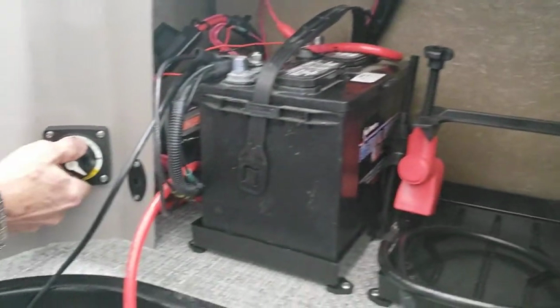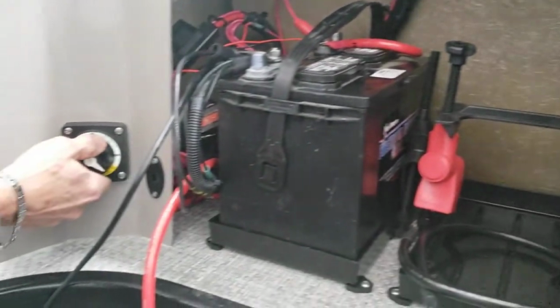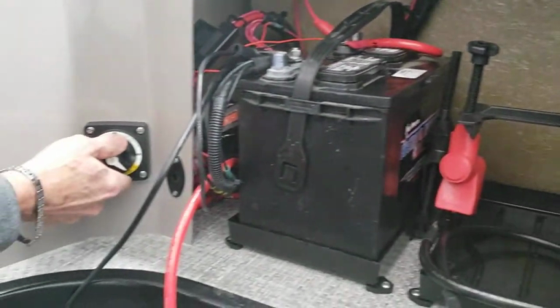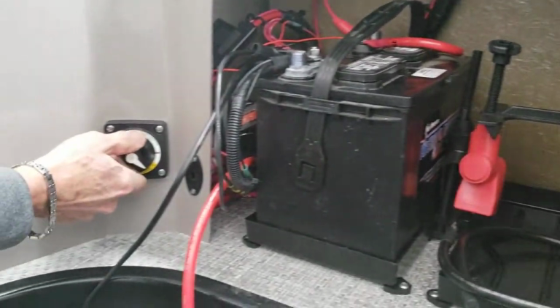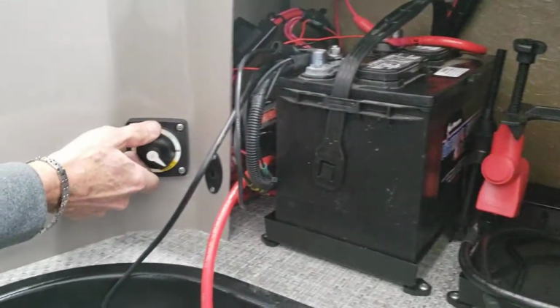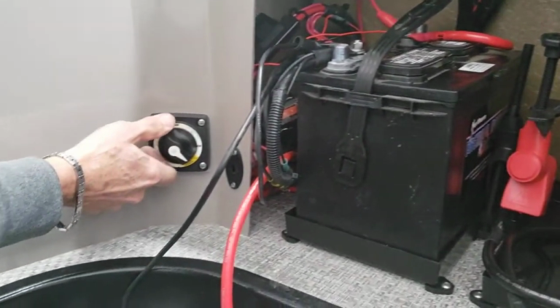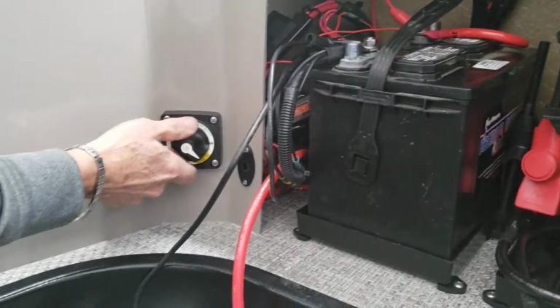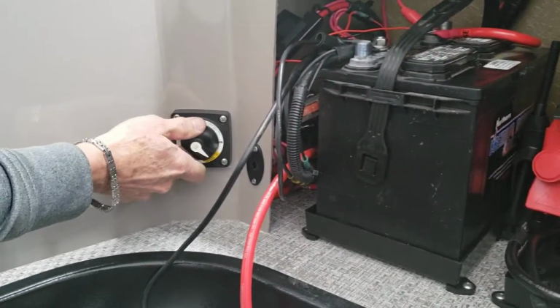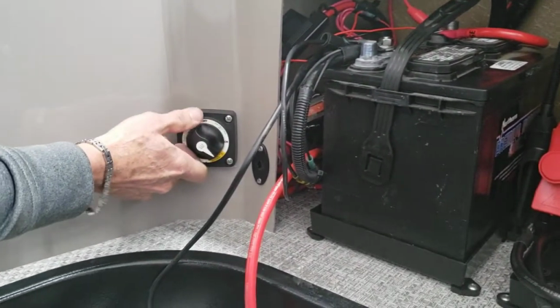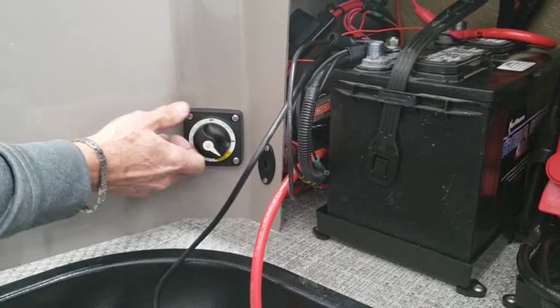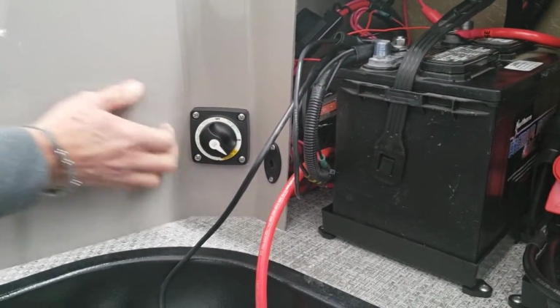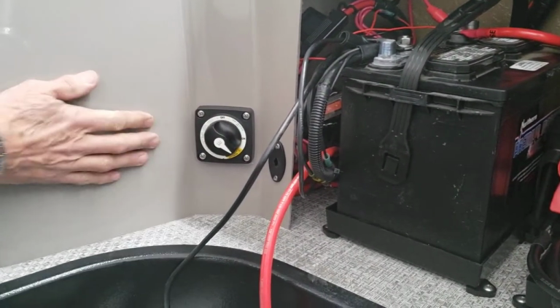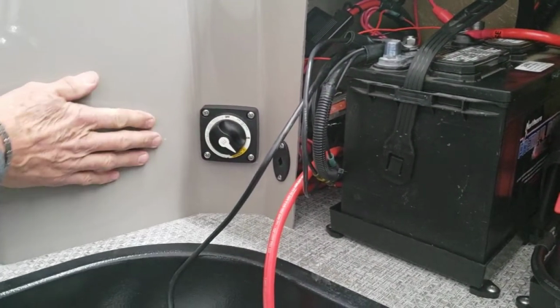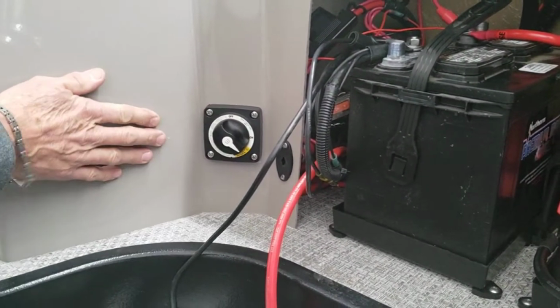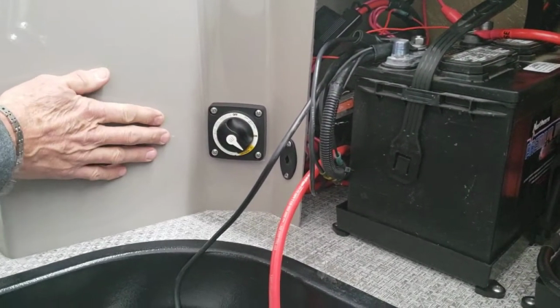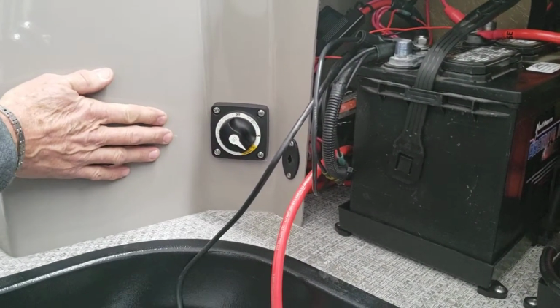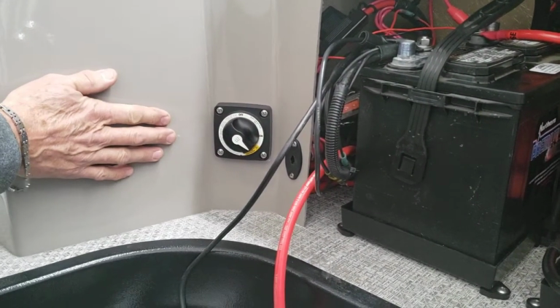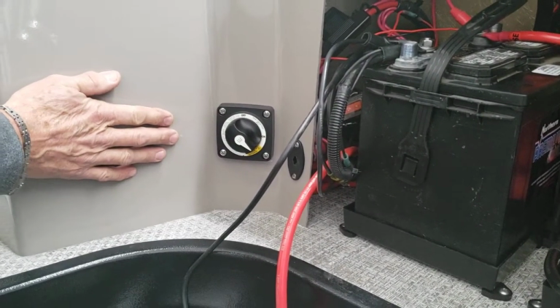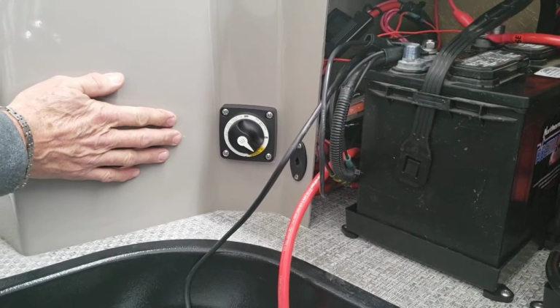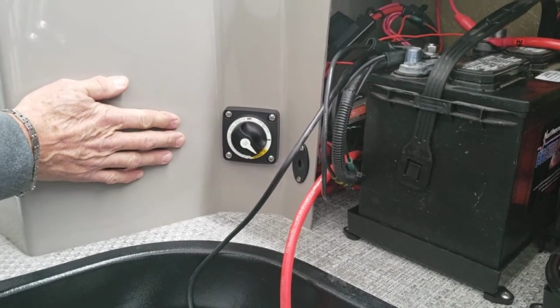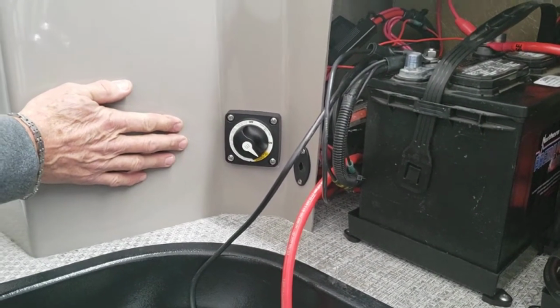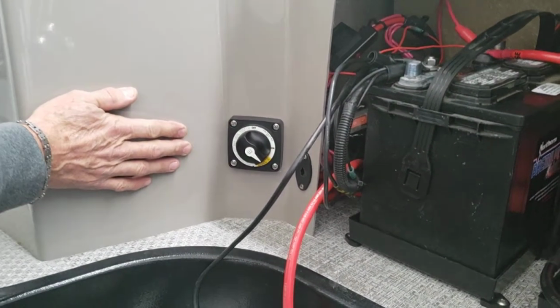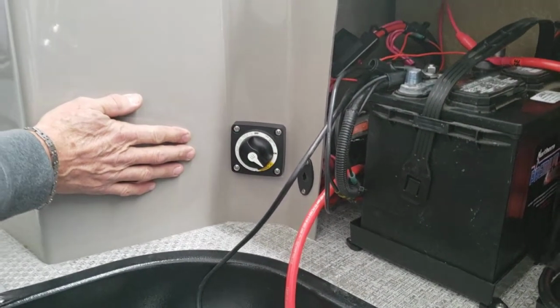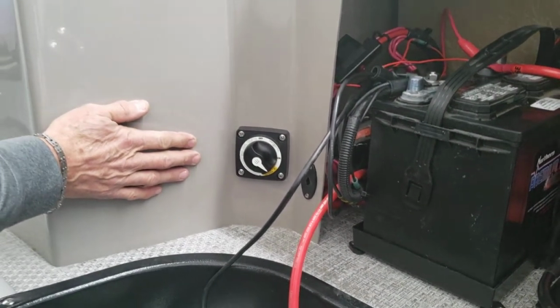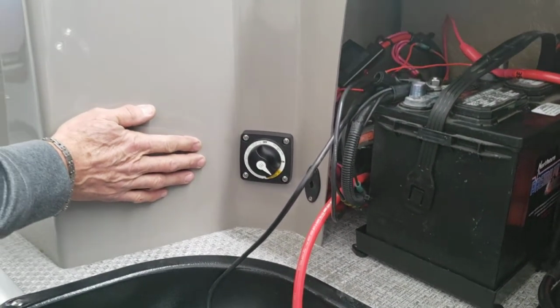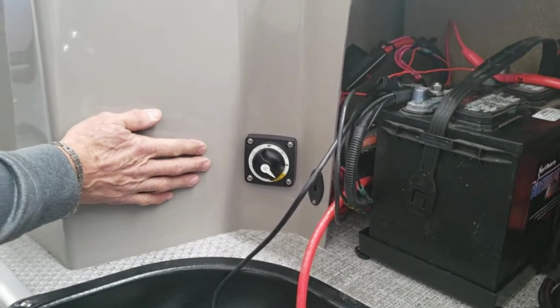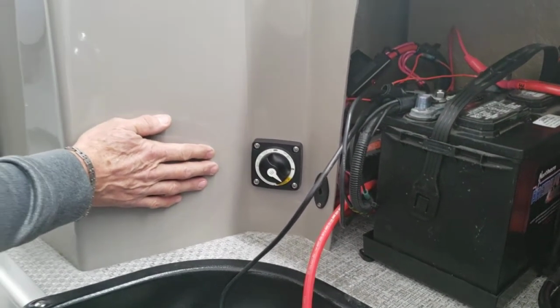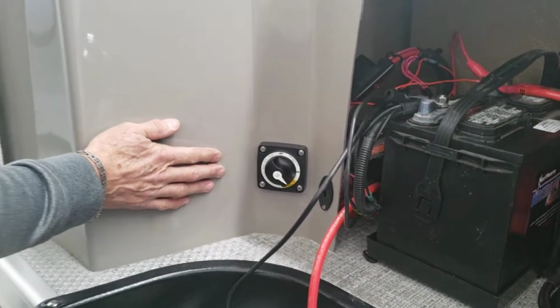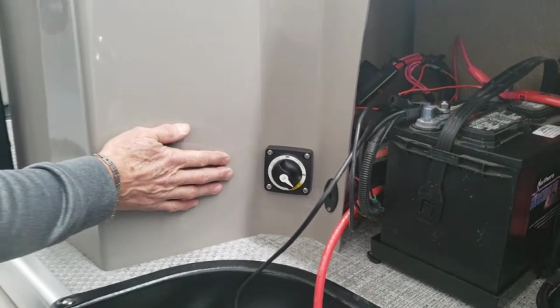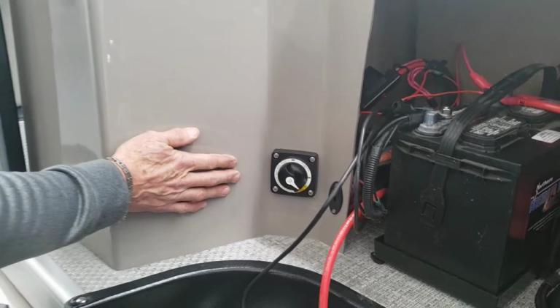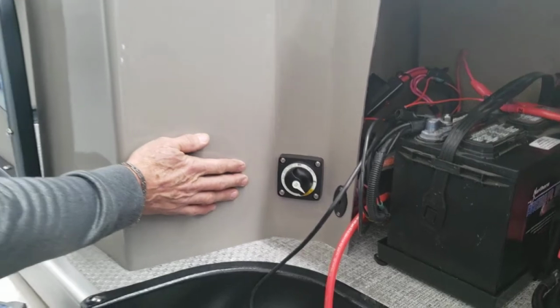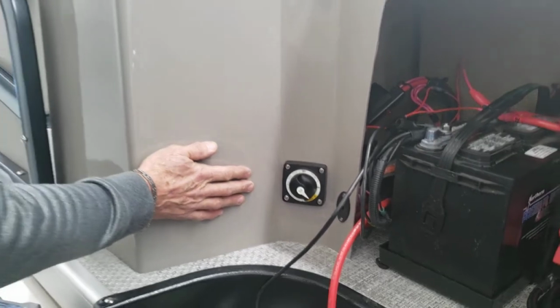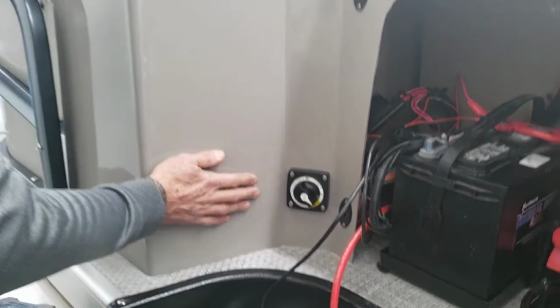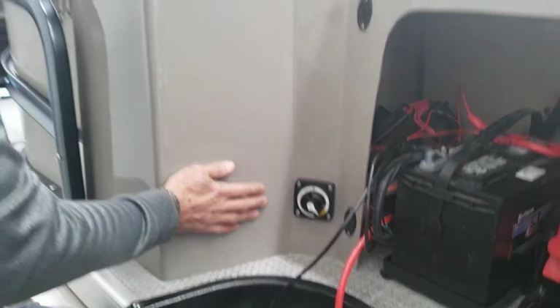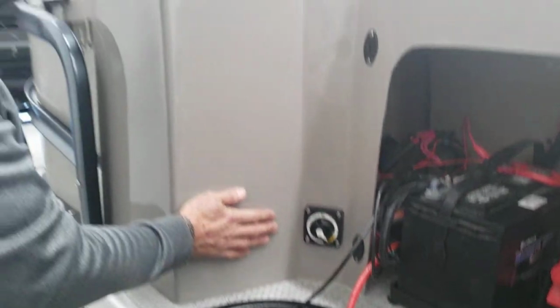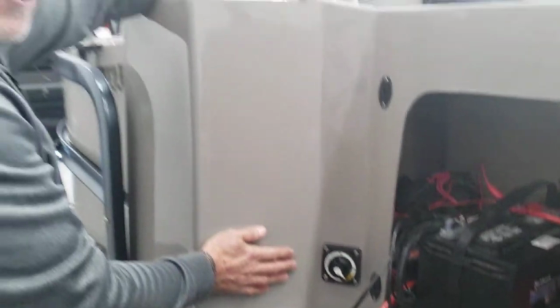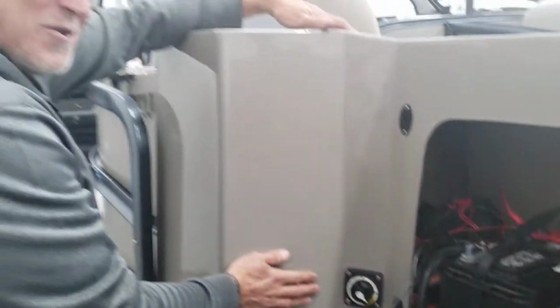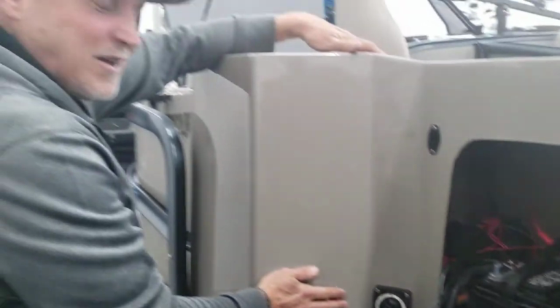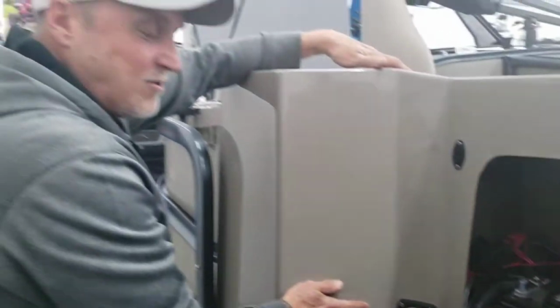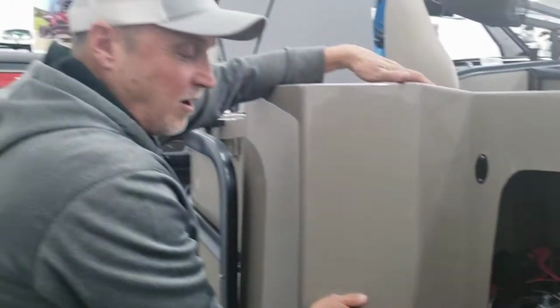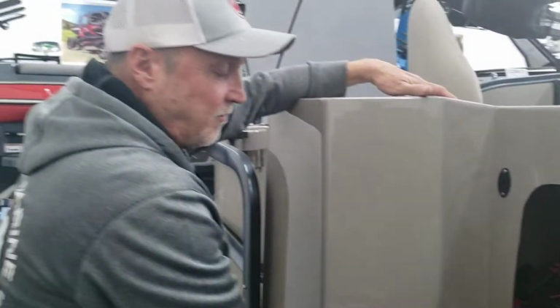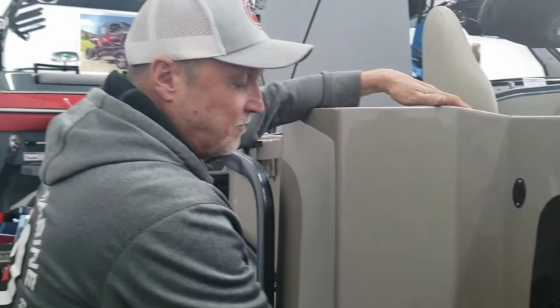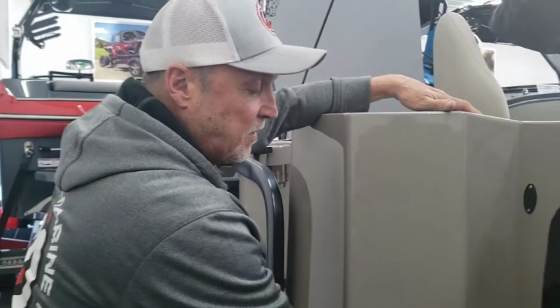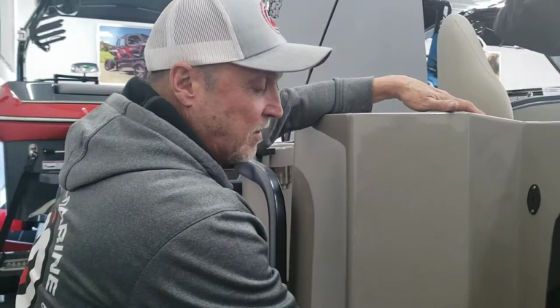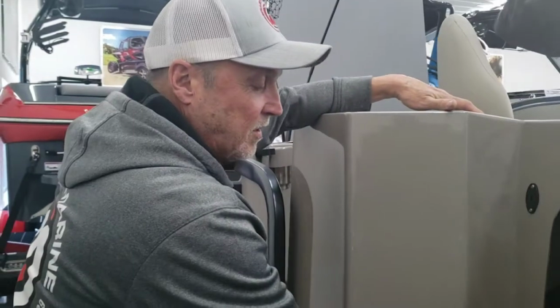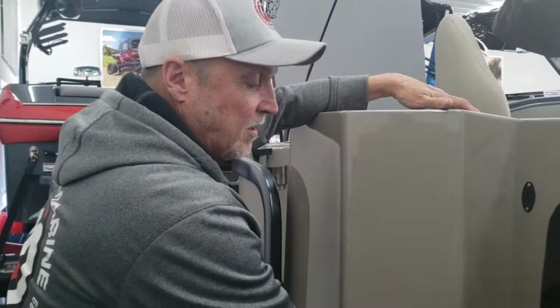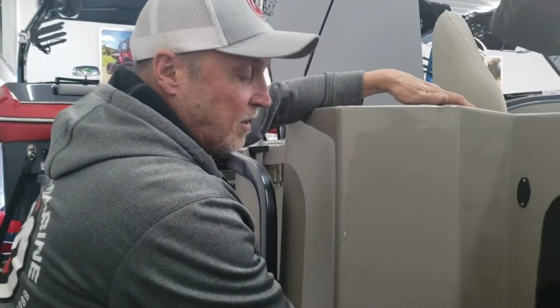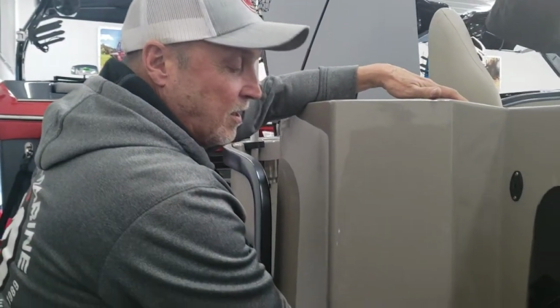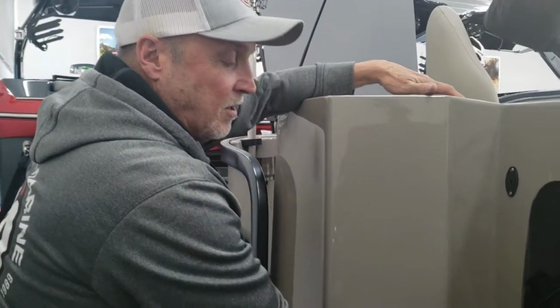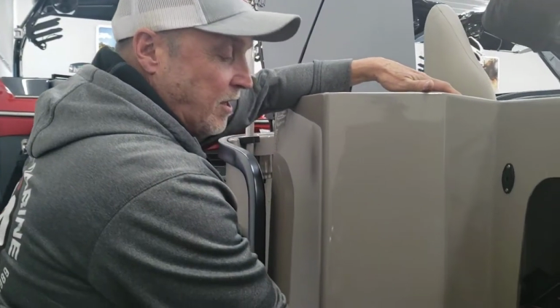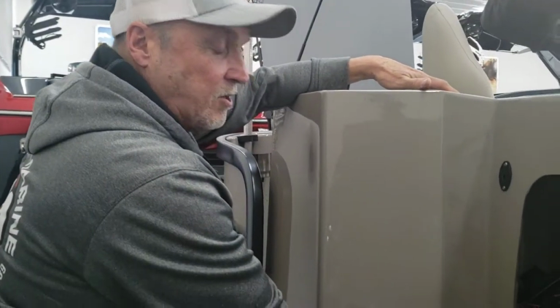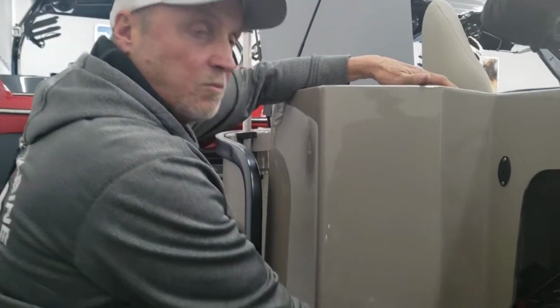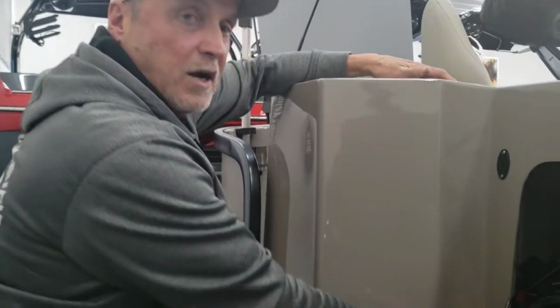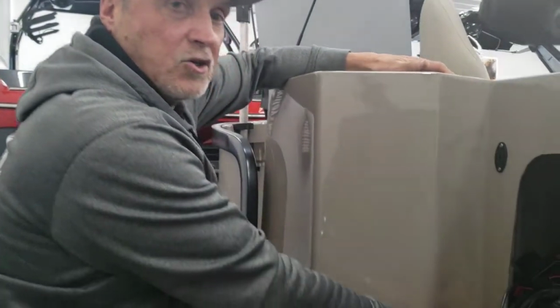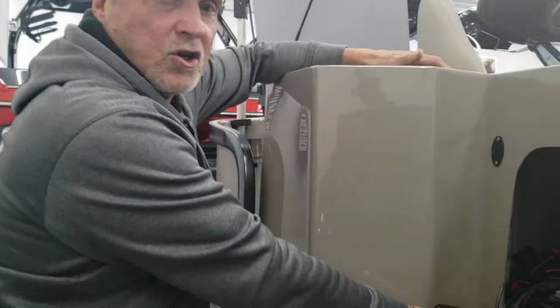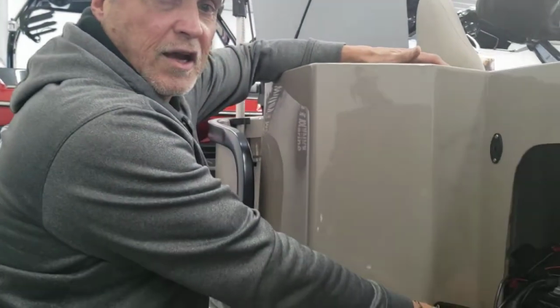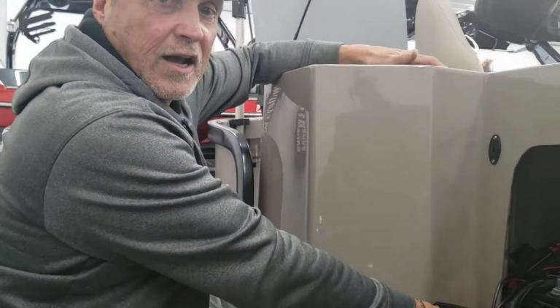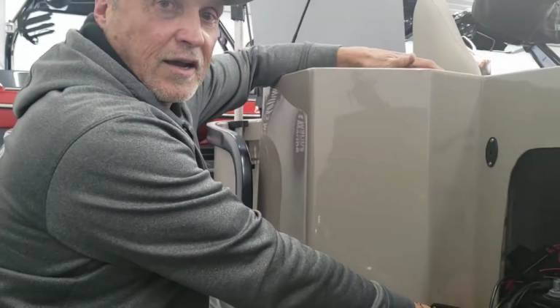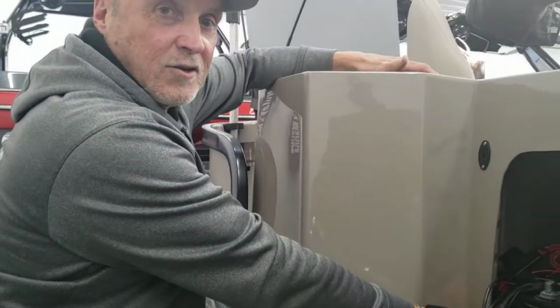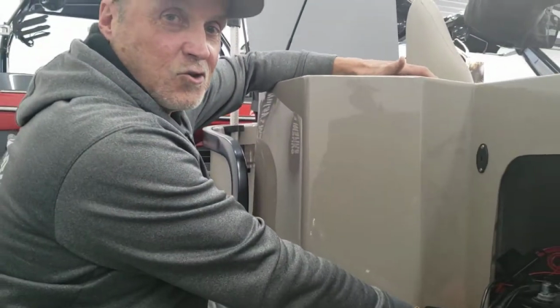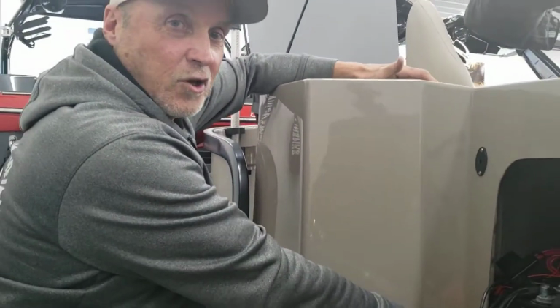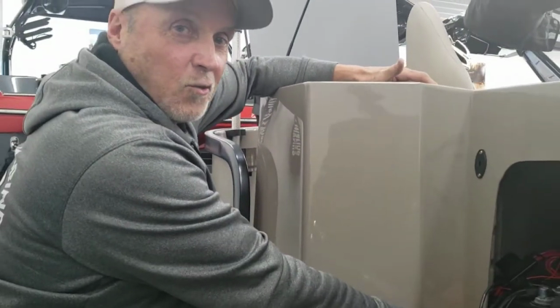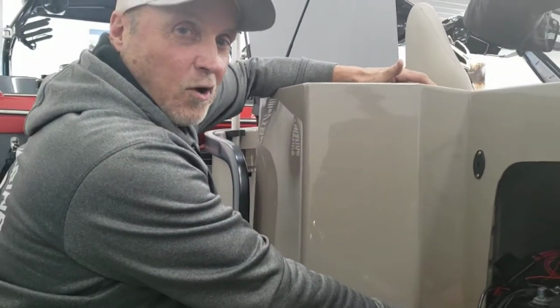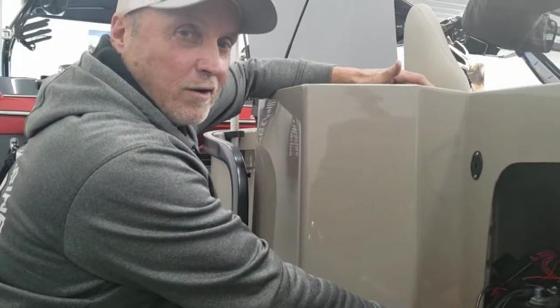Nice to know, because sometimes when you get off the lake, we don't always remember to turn things off. Thank you much, and enjoy the water.